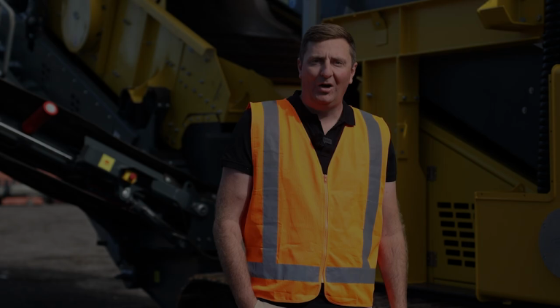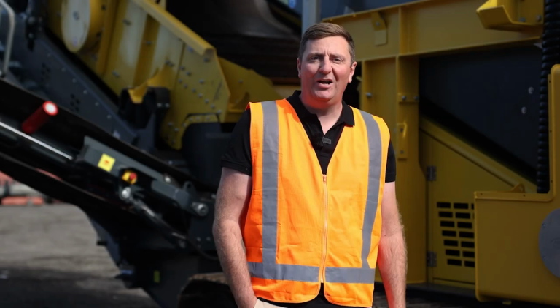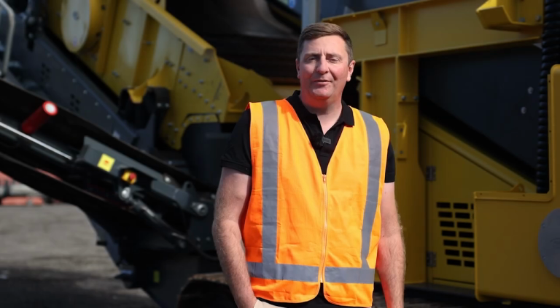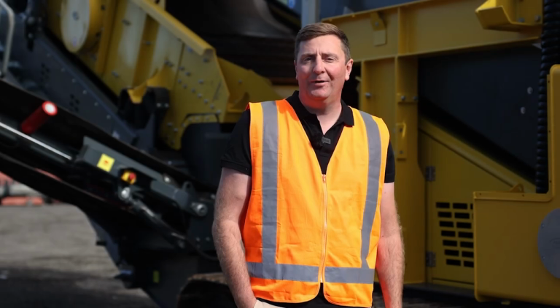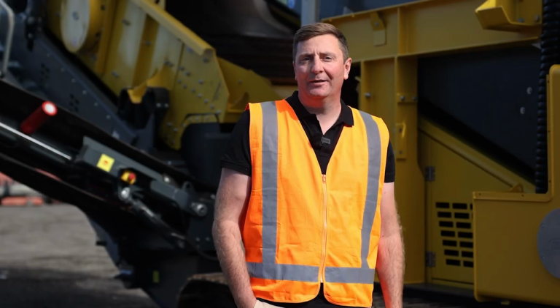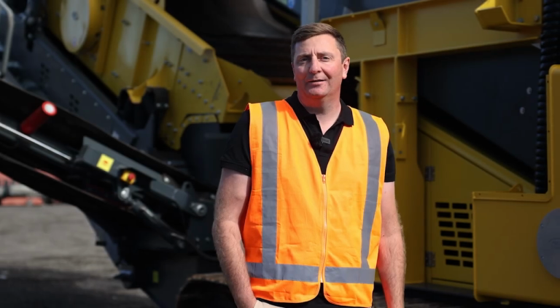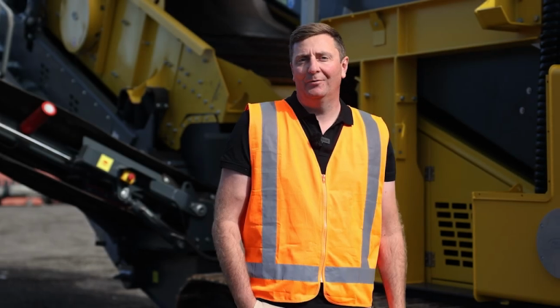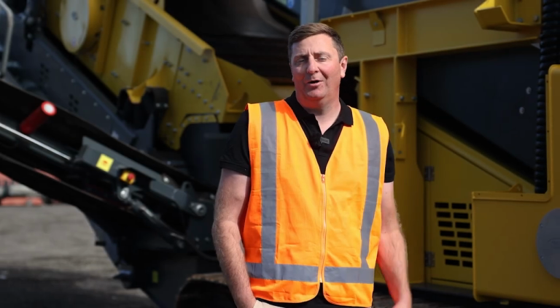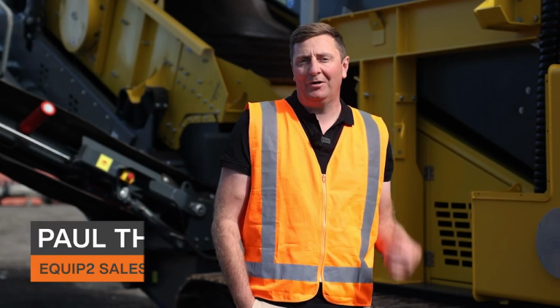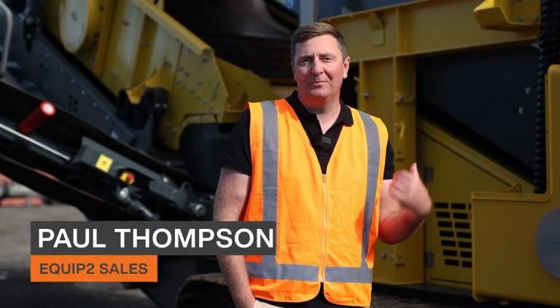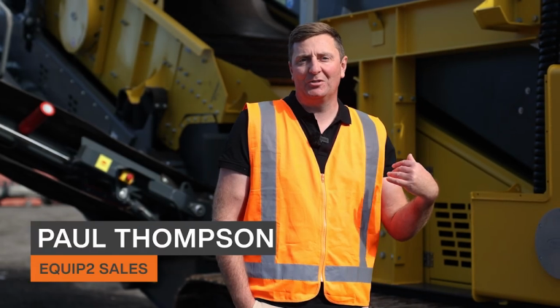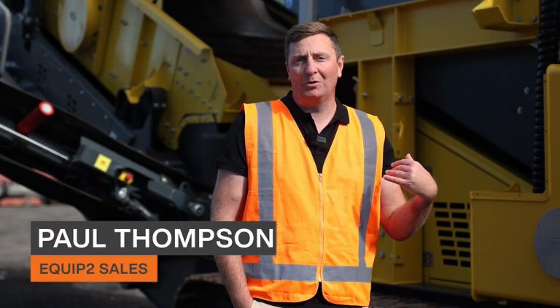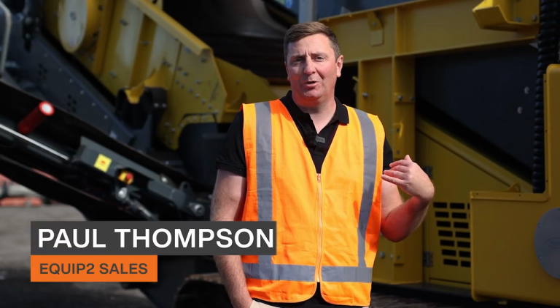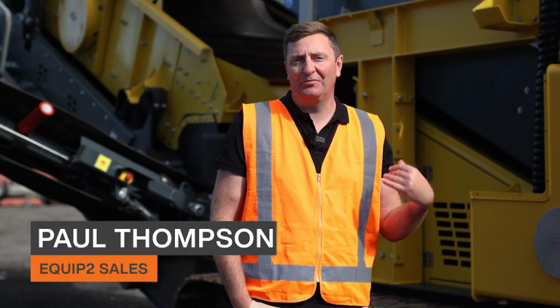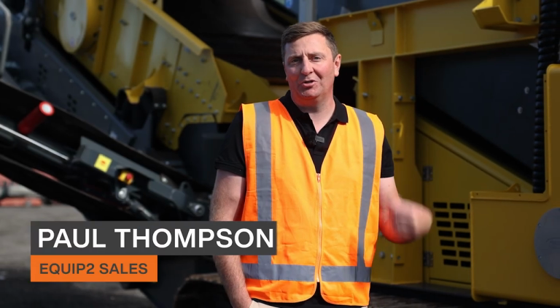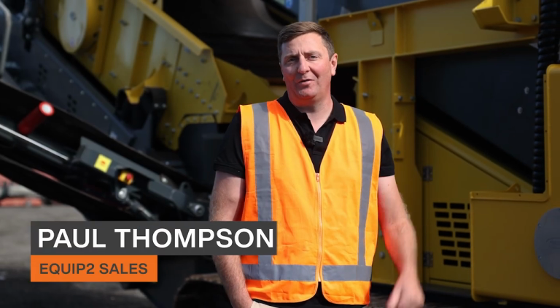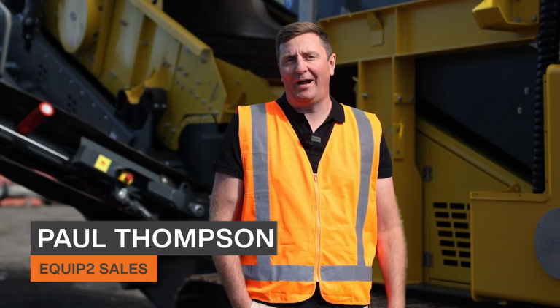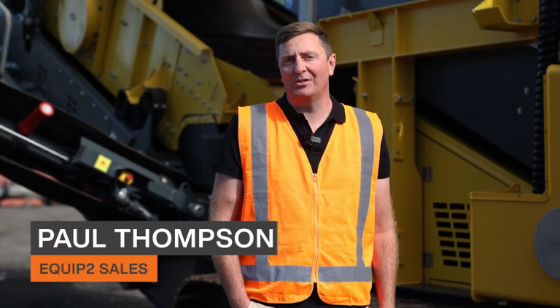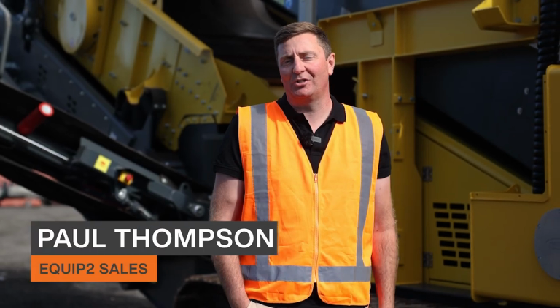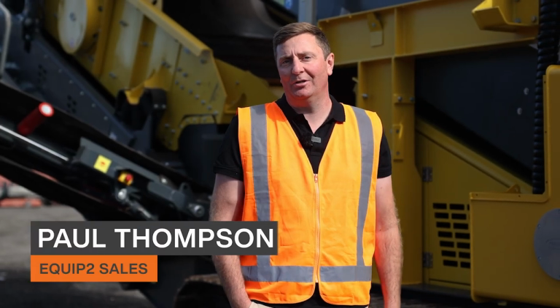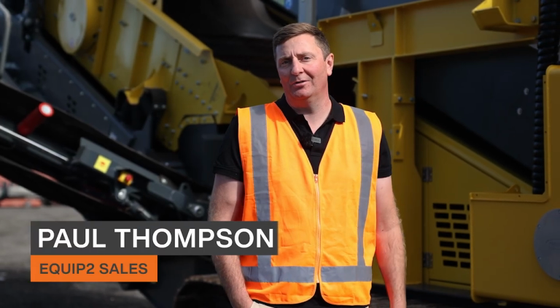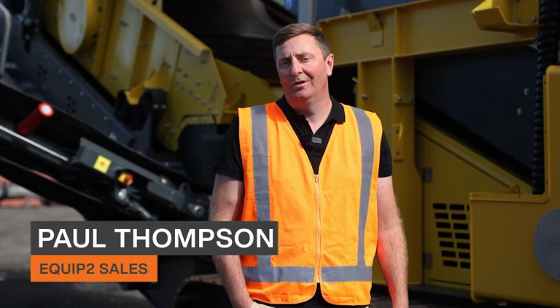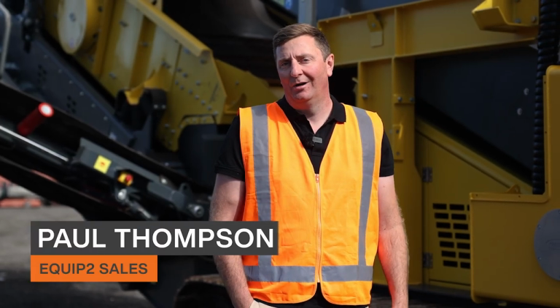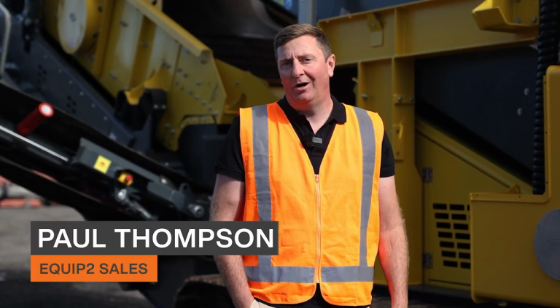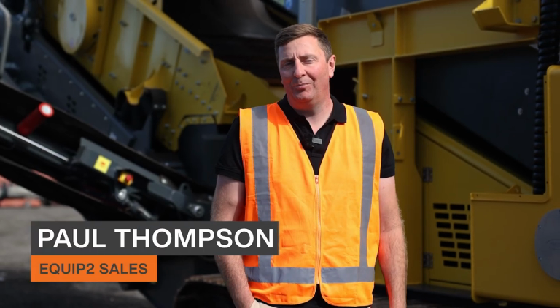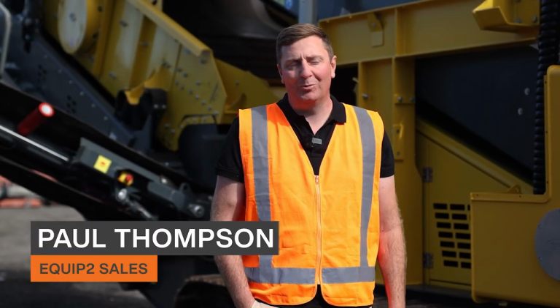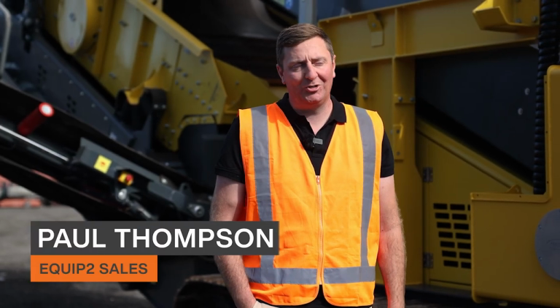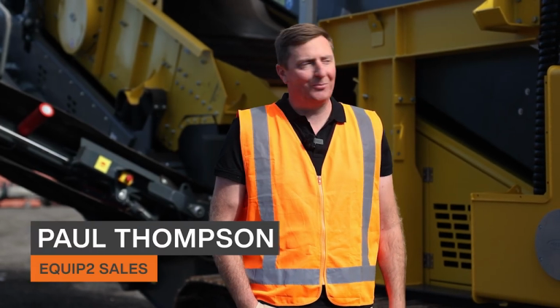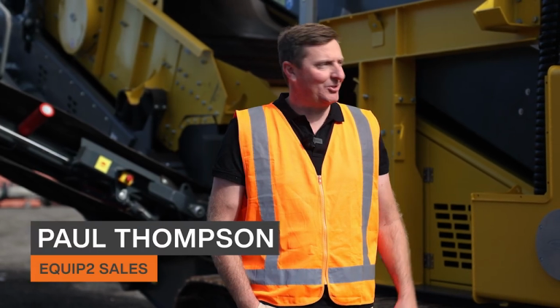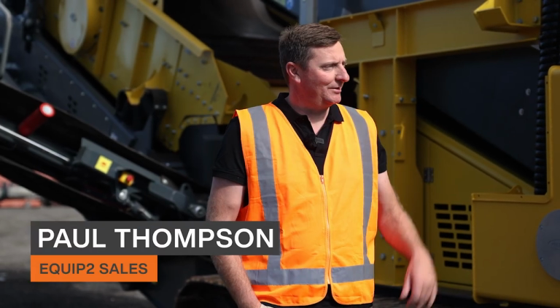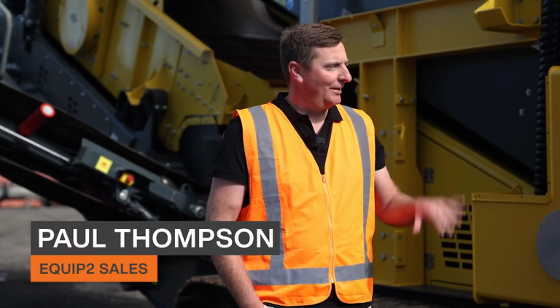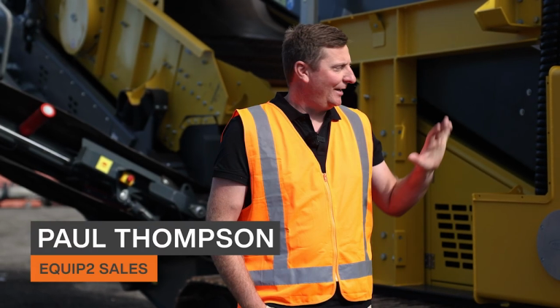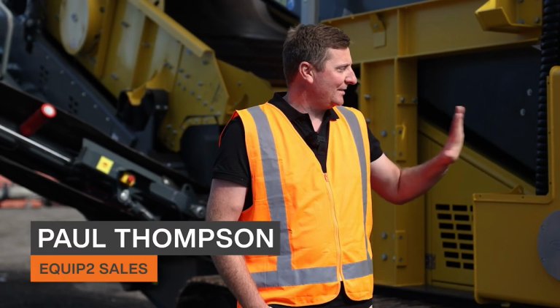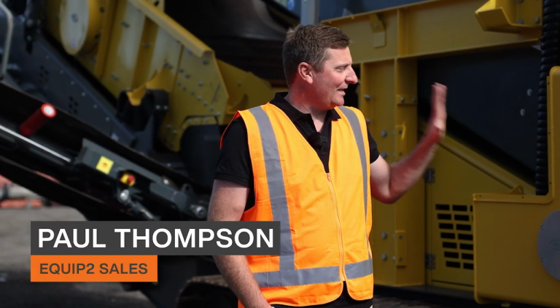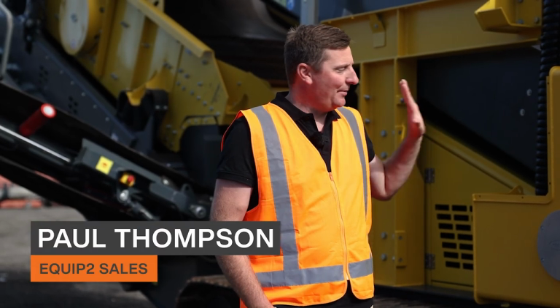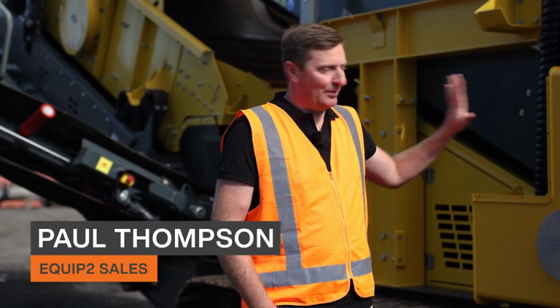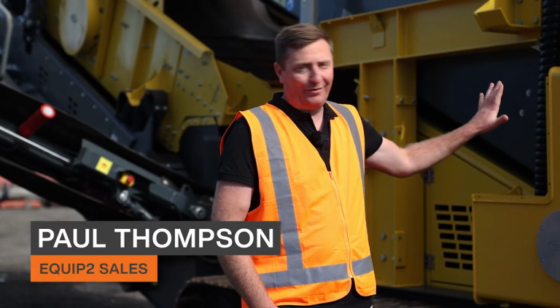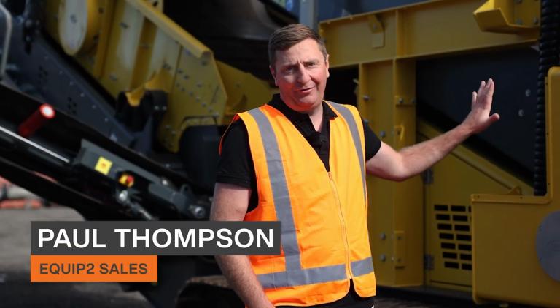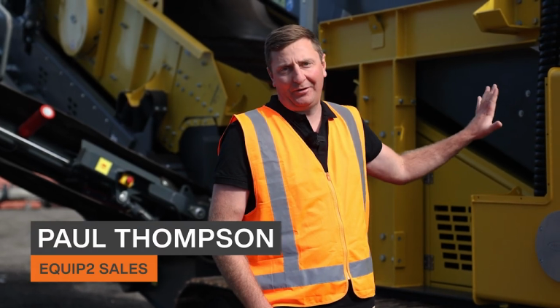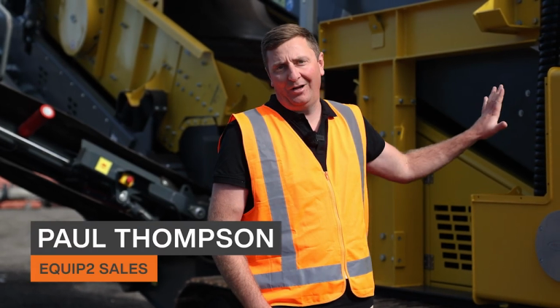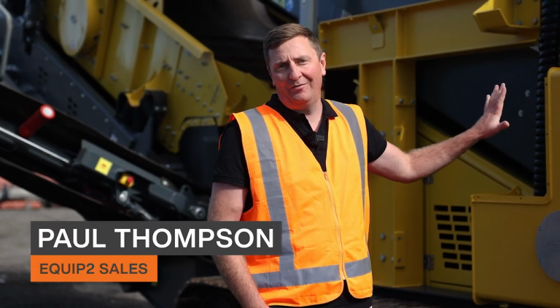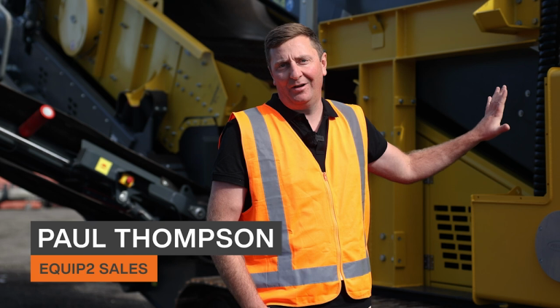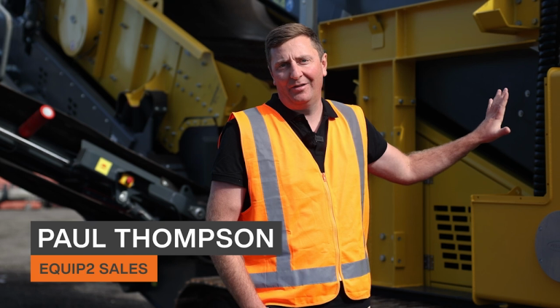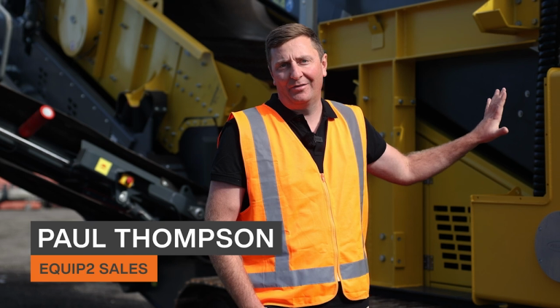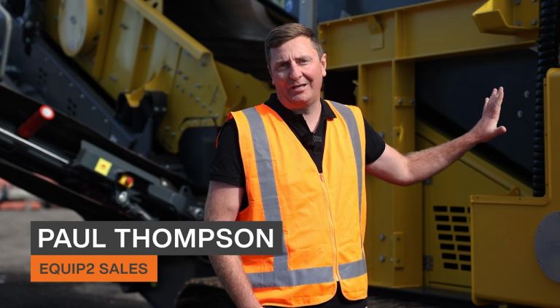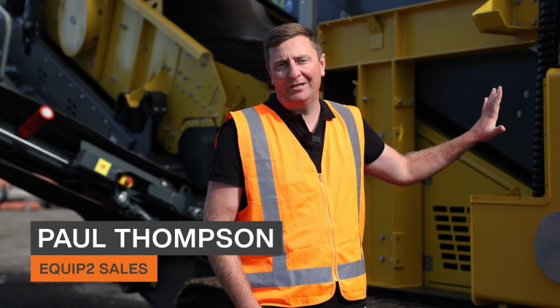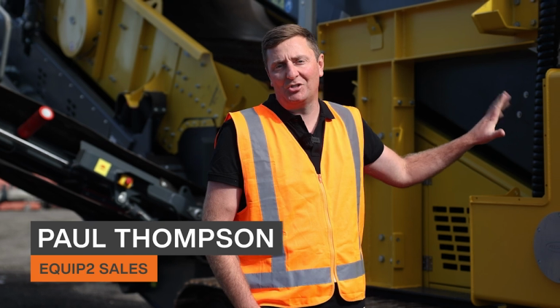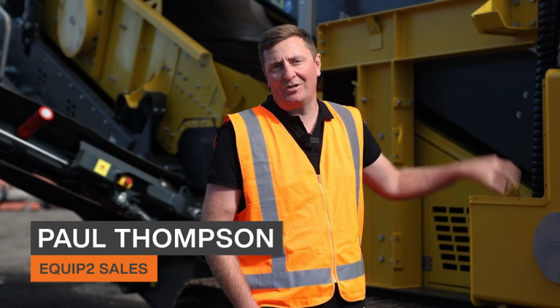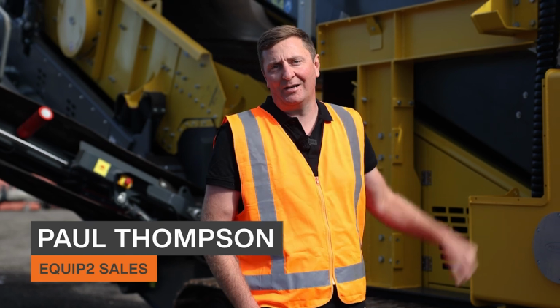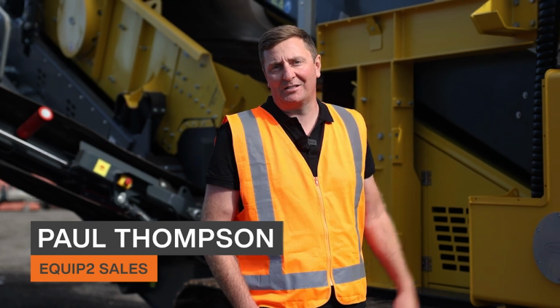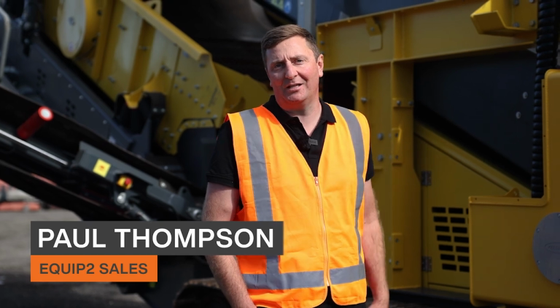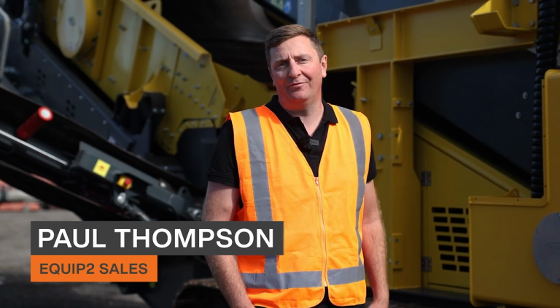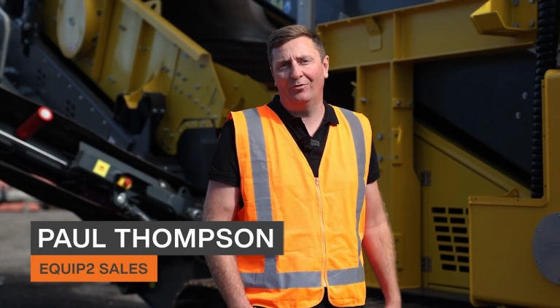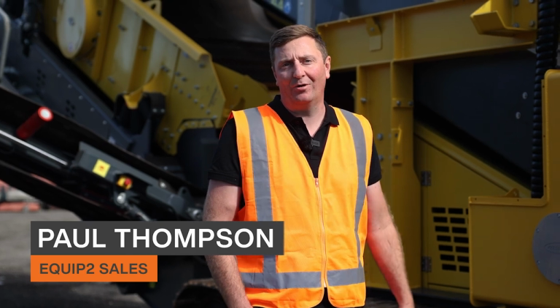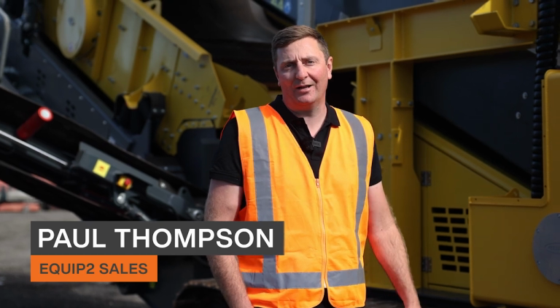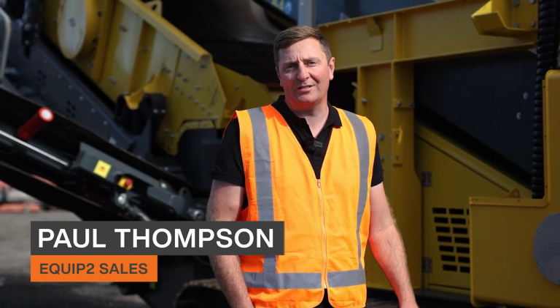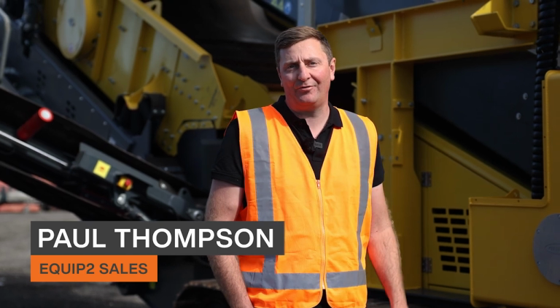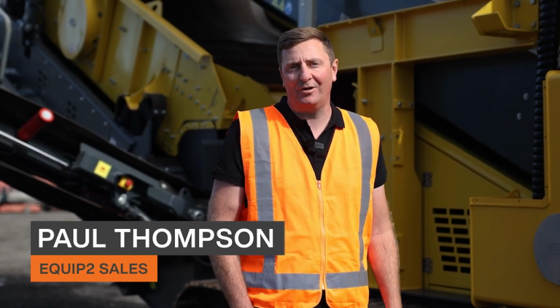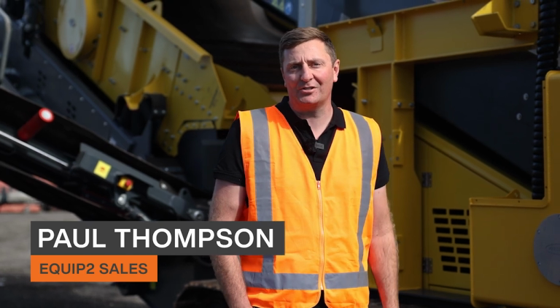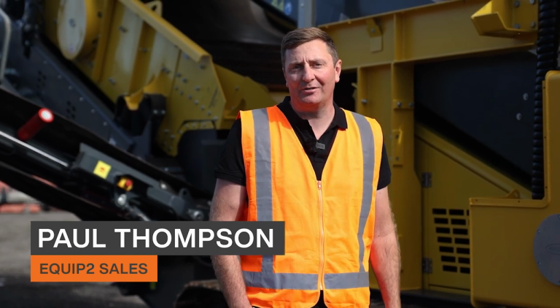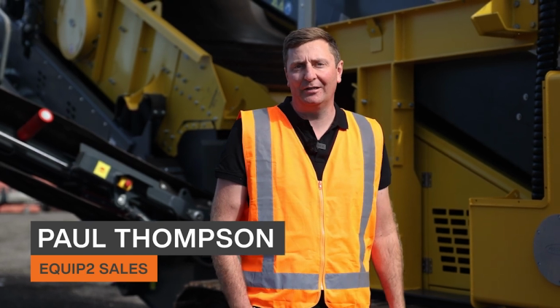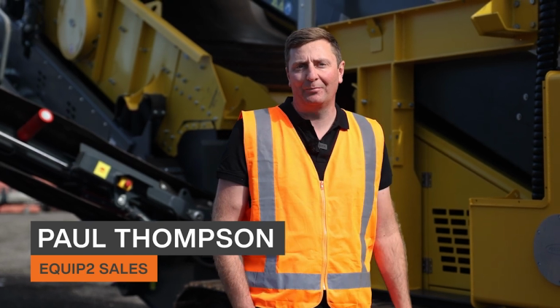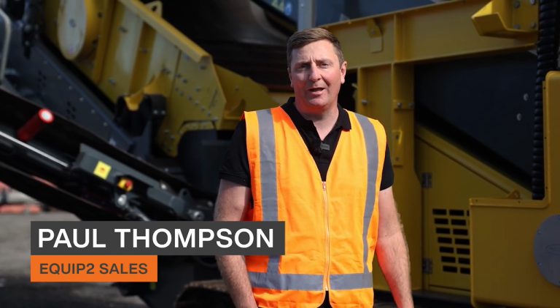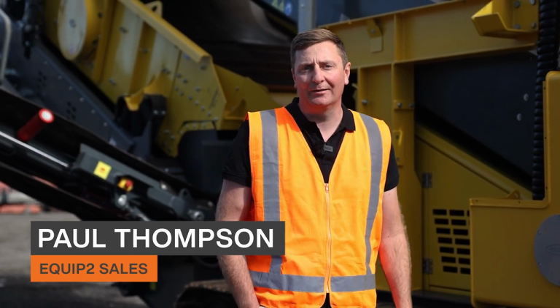Hi everyone, welcome to Equip2 HQ. I'm Paul Thompson and today we're going to flick over the Keystrack C4 classifier screening plant.